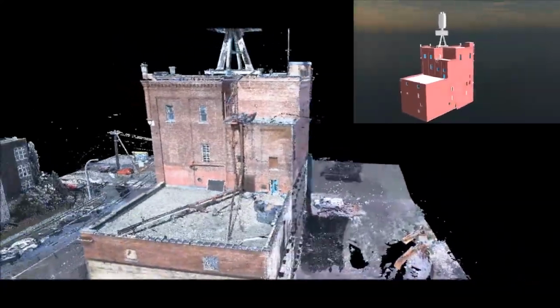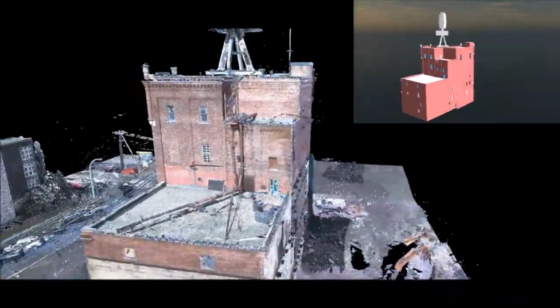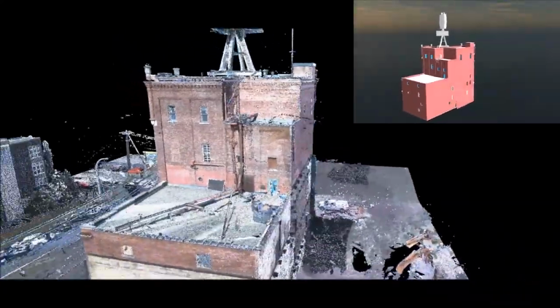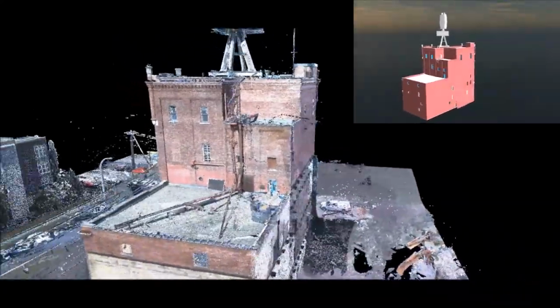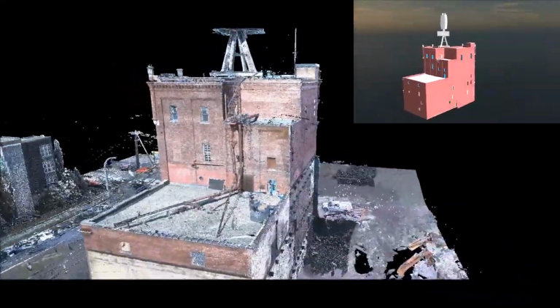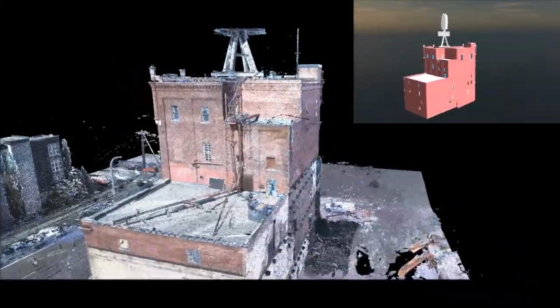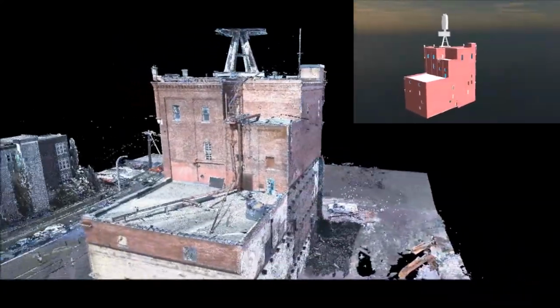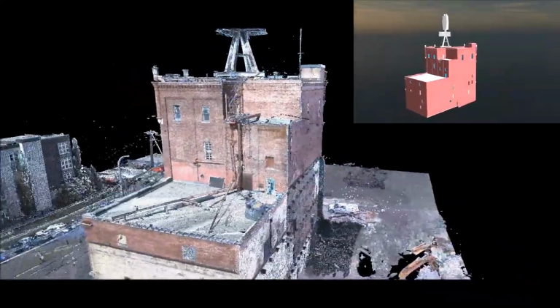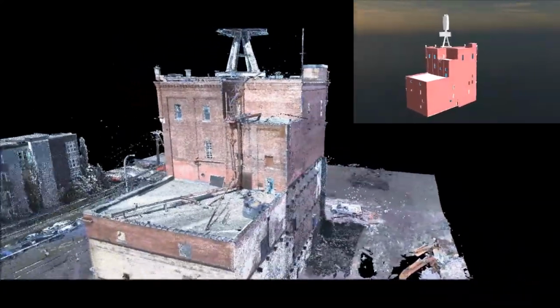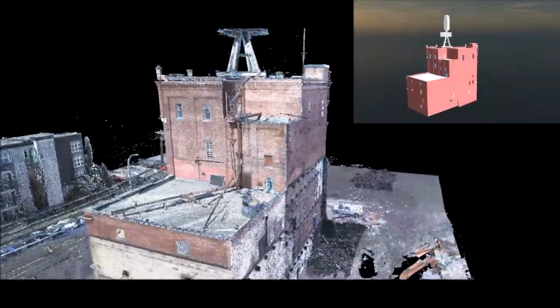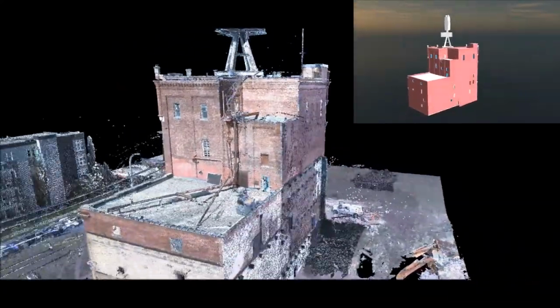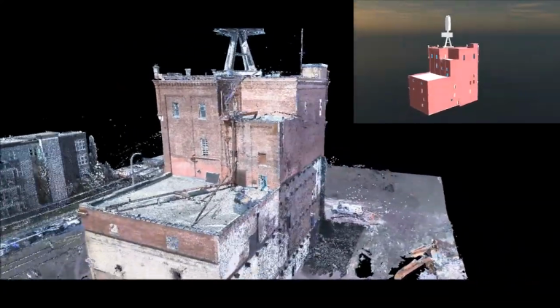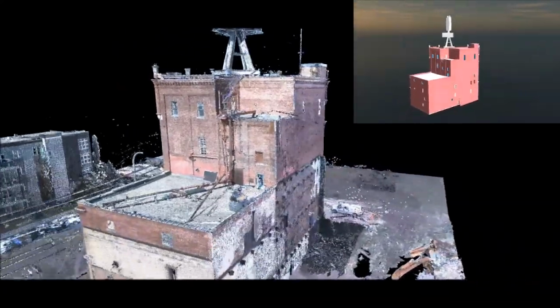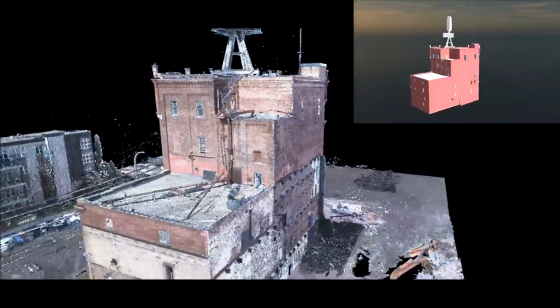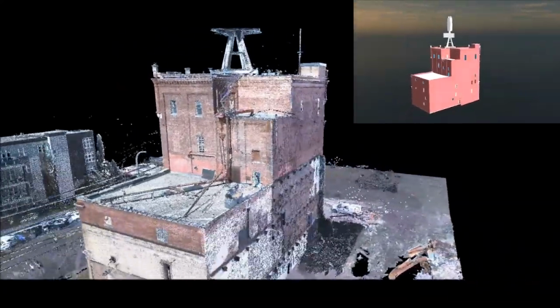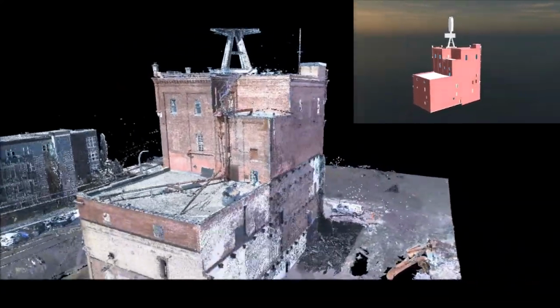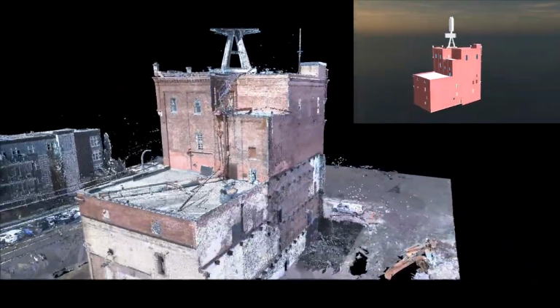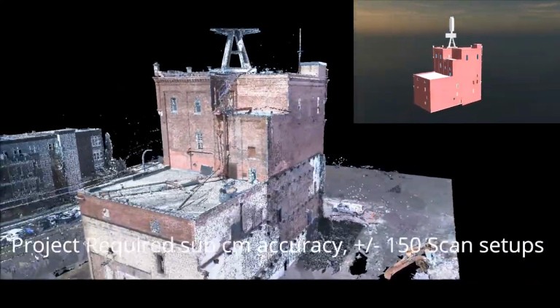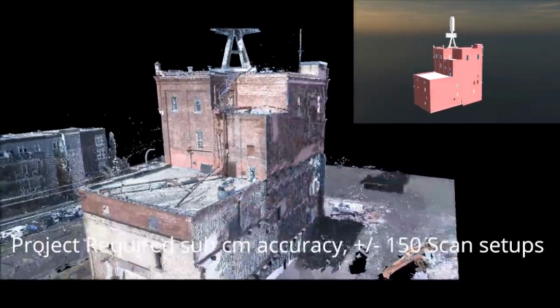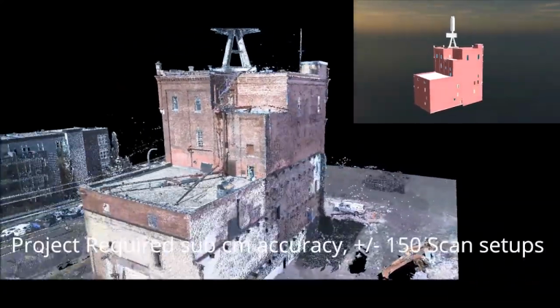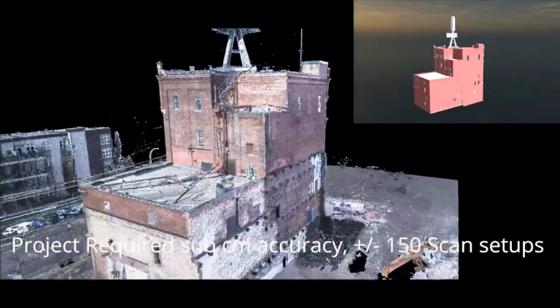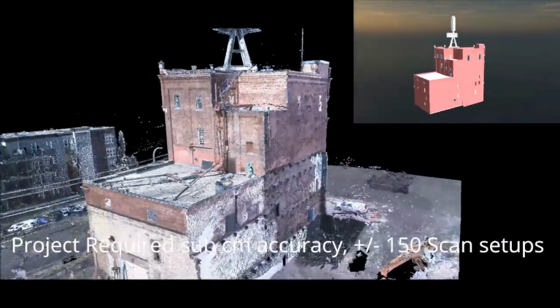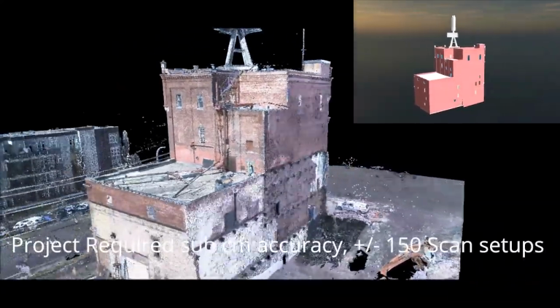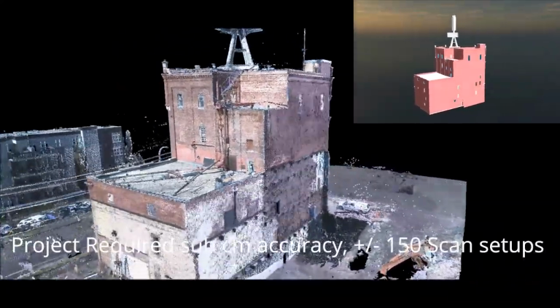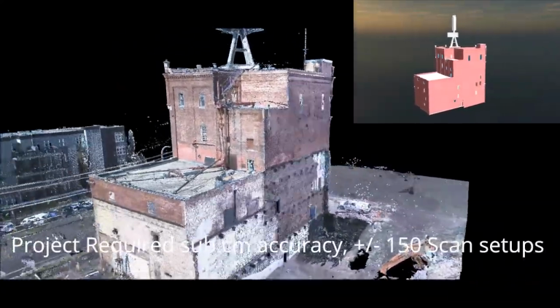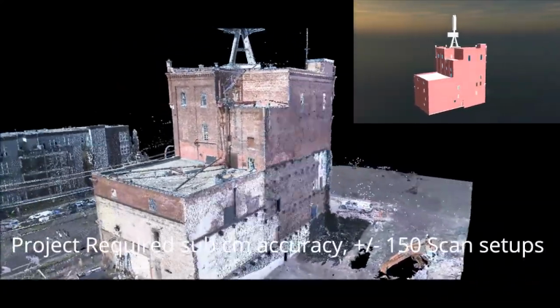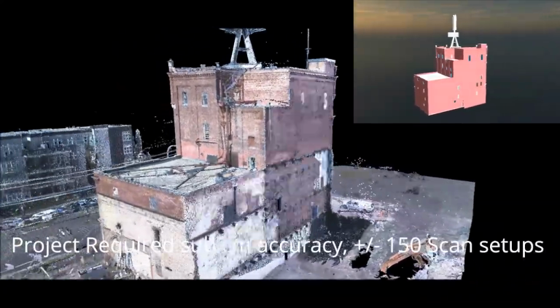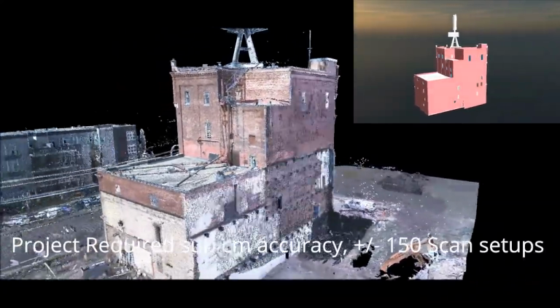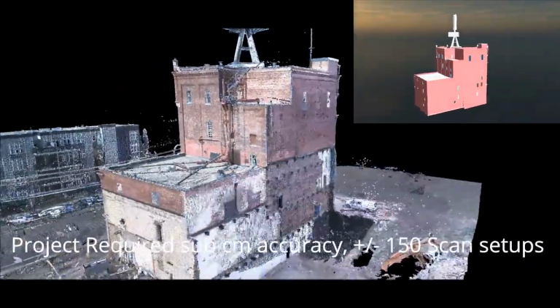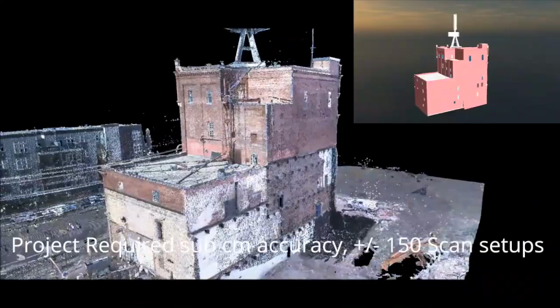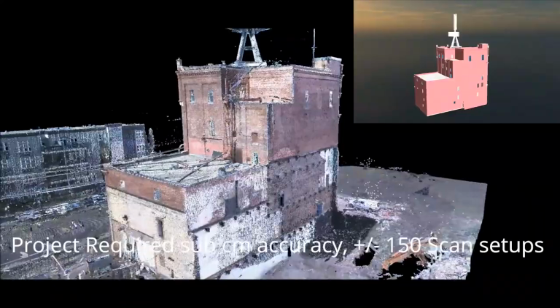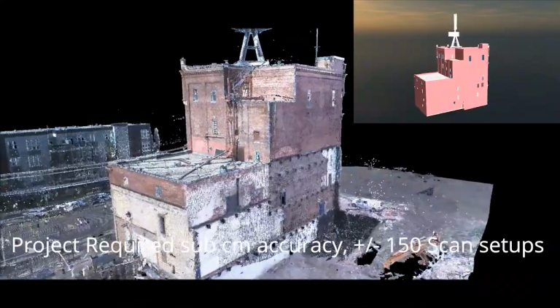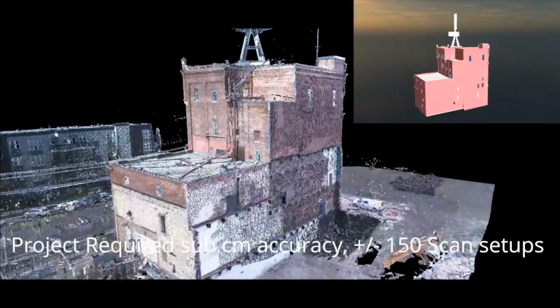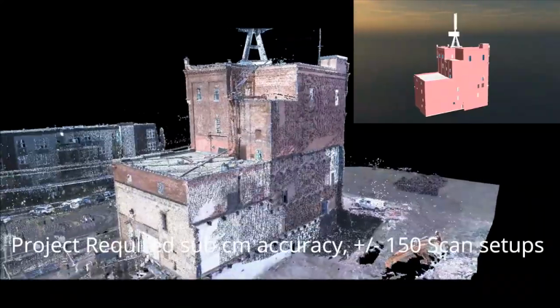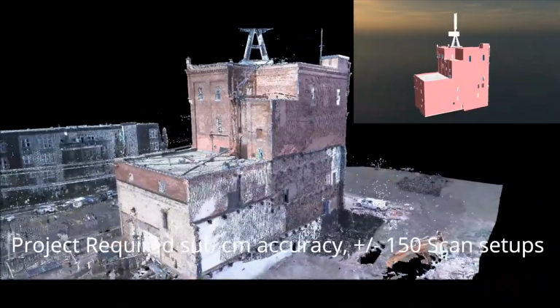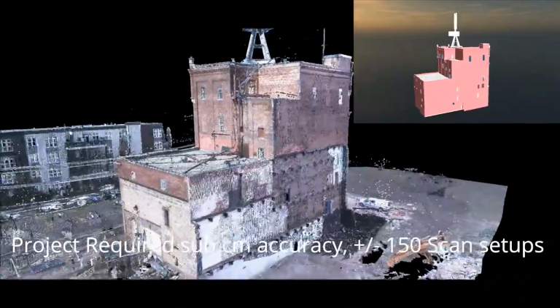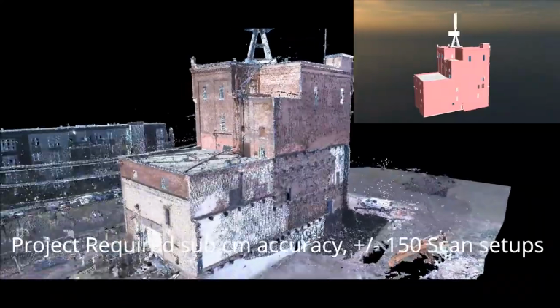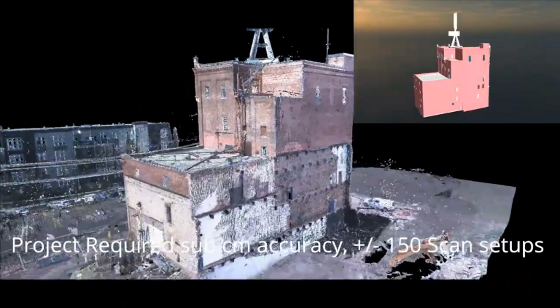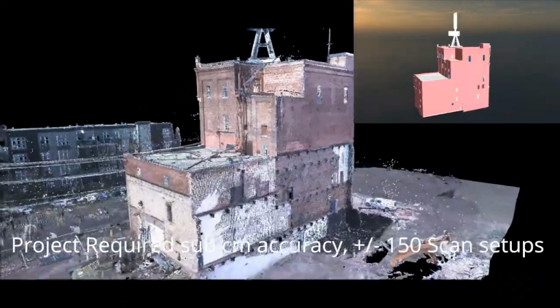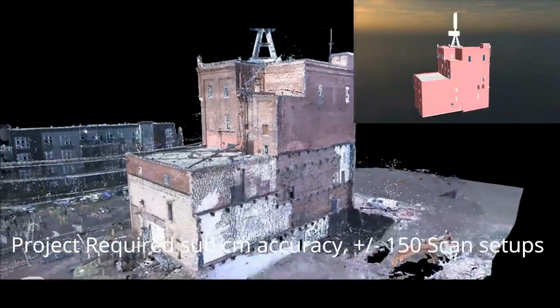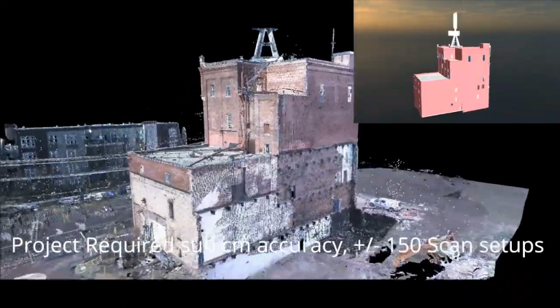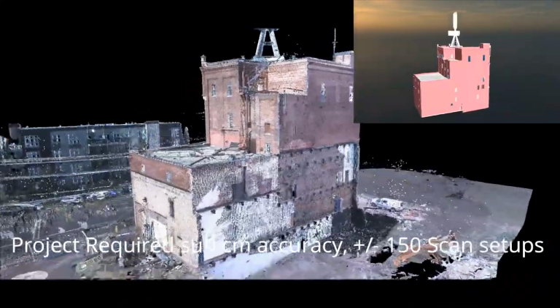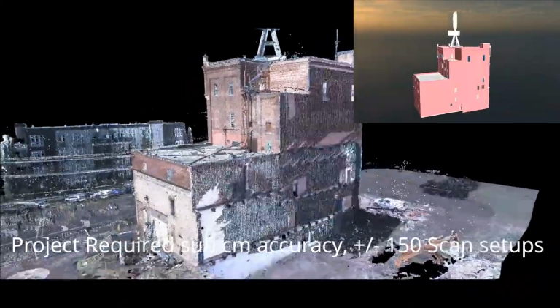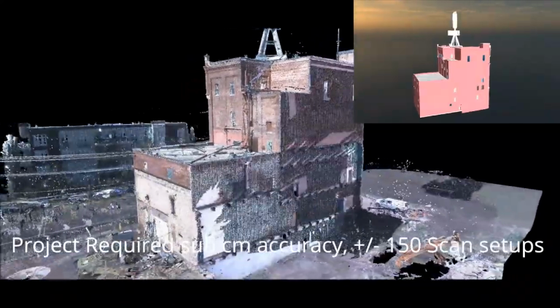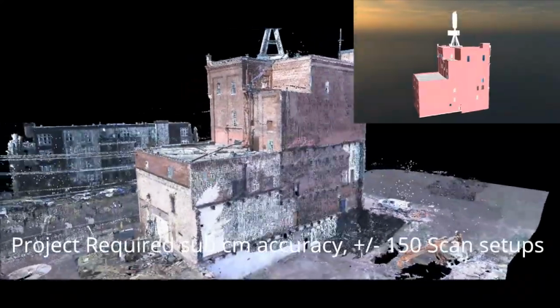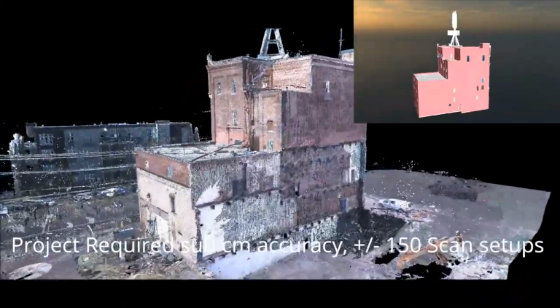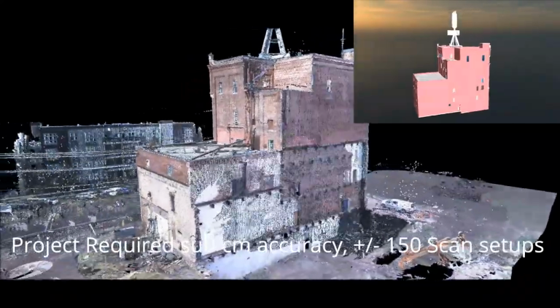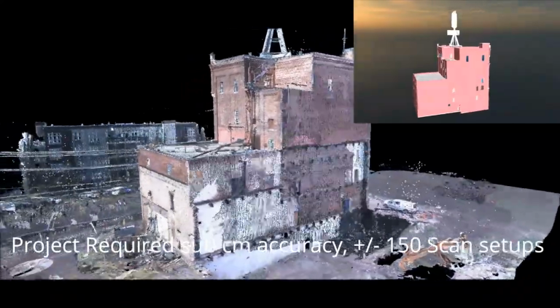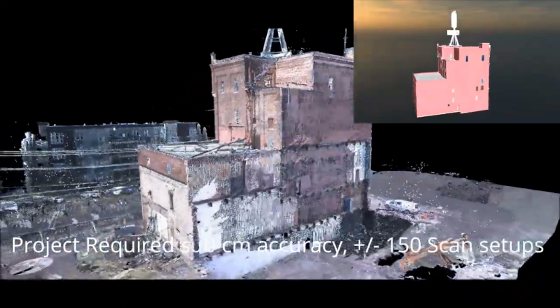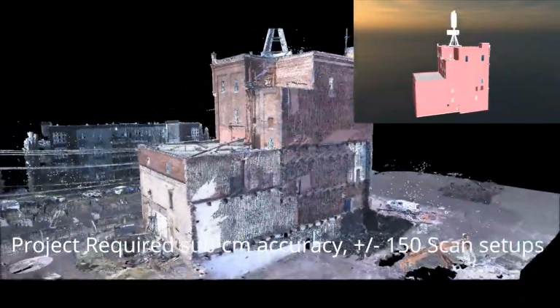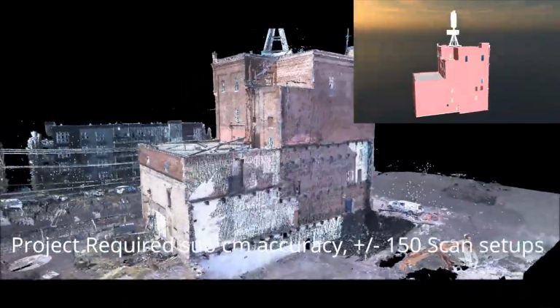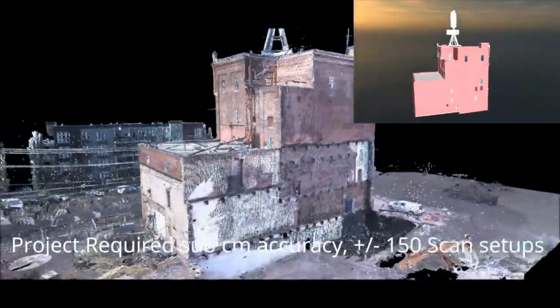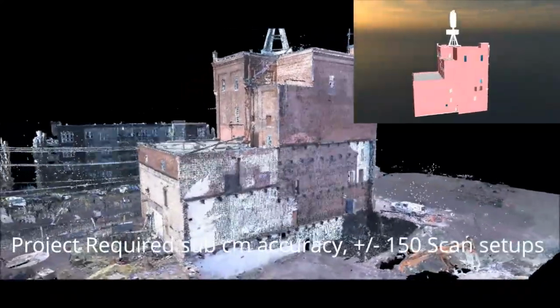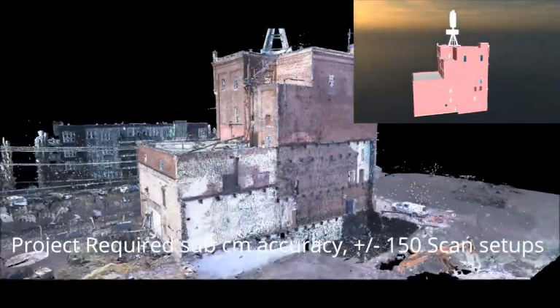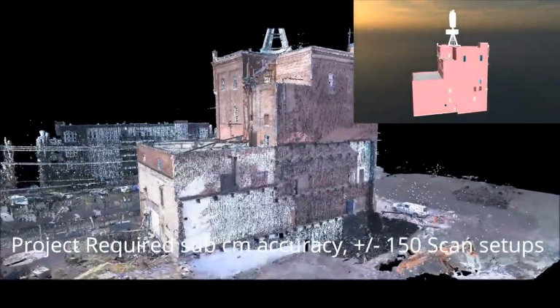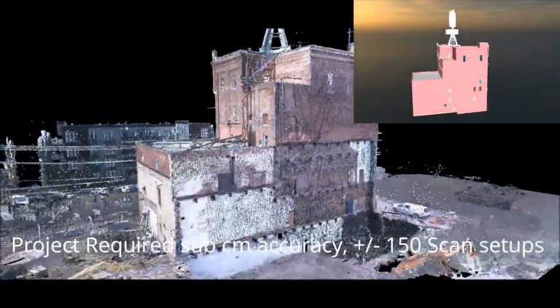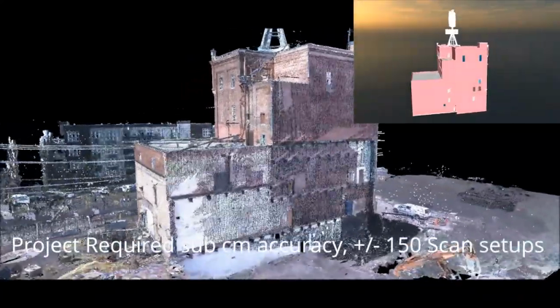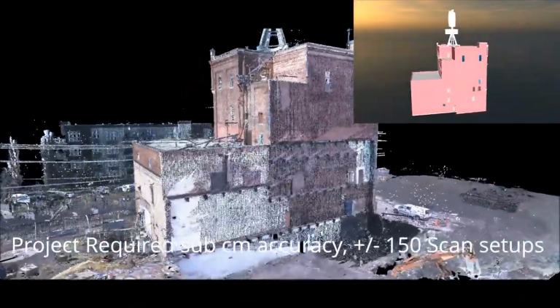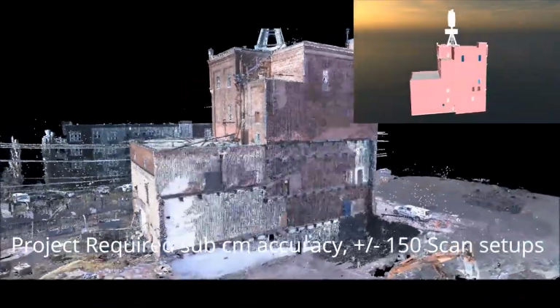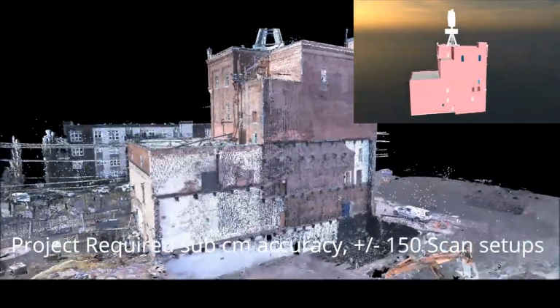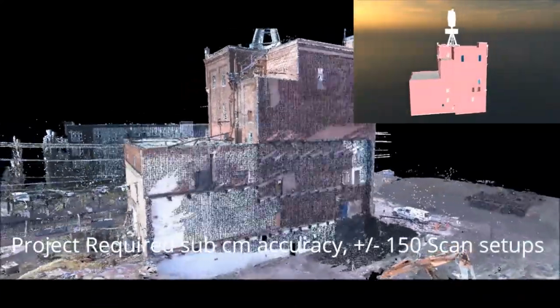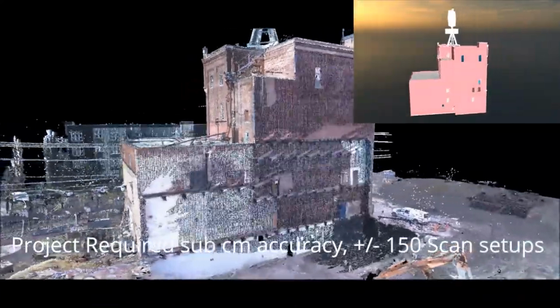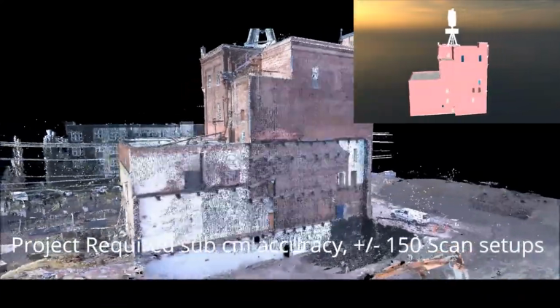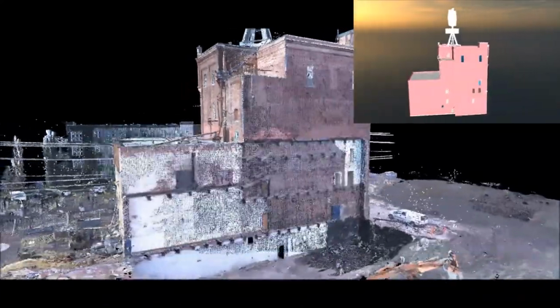The project required sub-centimeter accuracy and approximately 150 scan setups to capture the interior and exterior of the brewery.